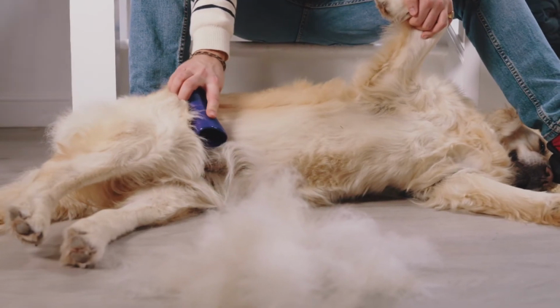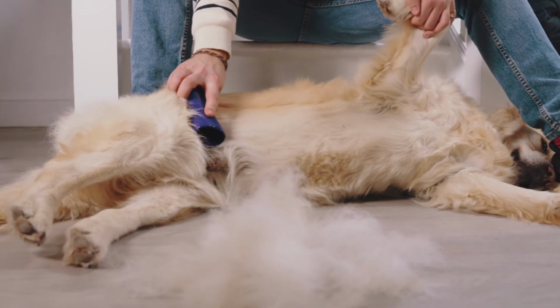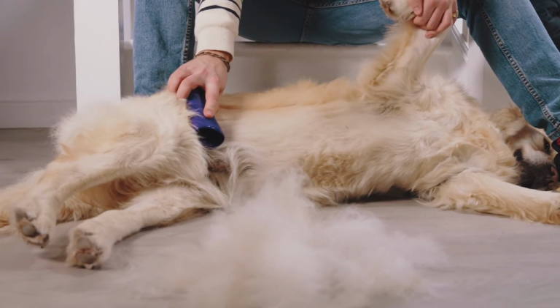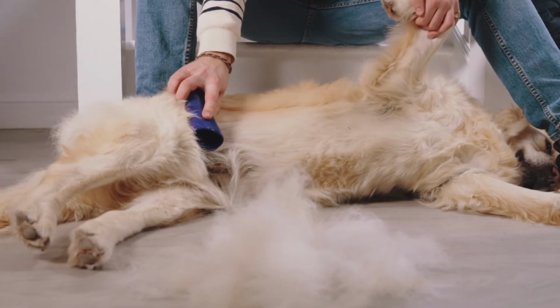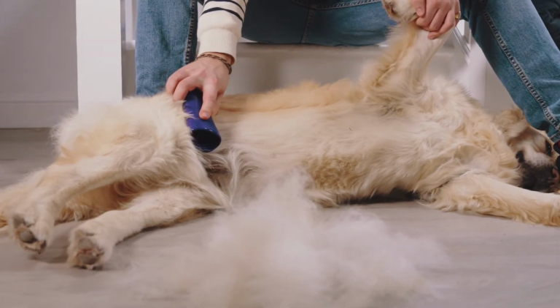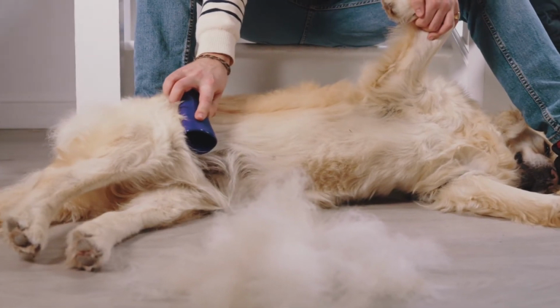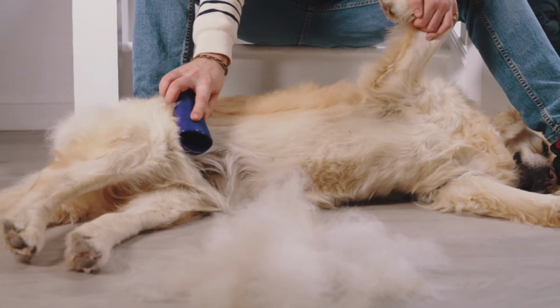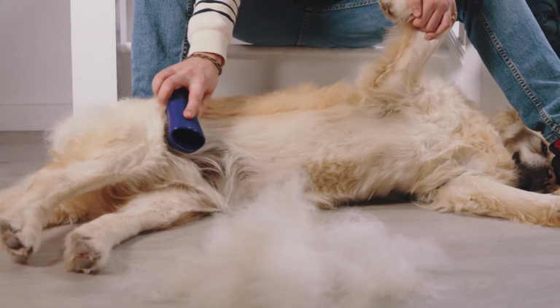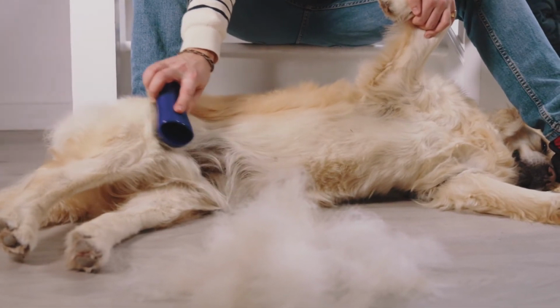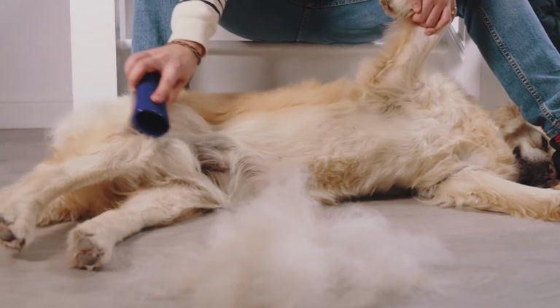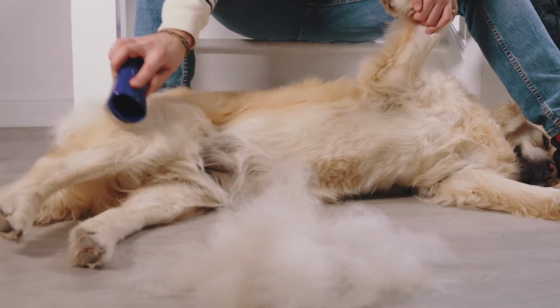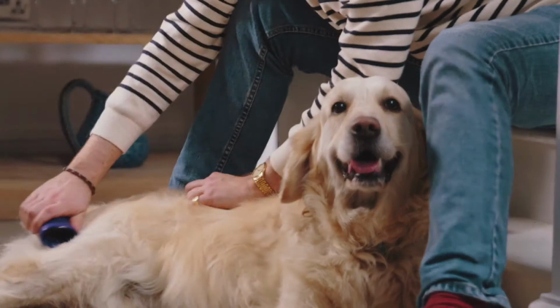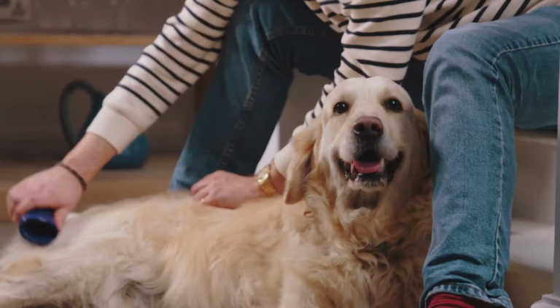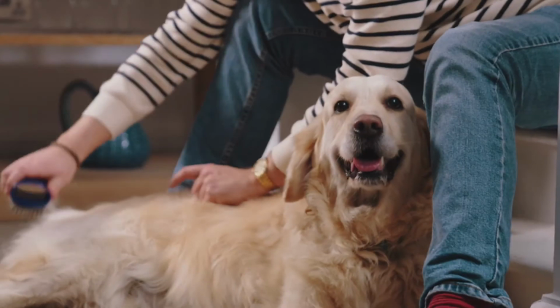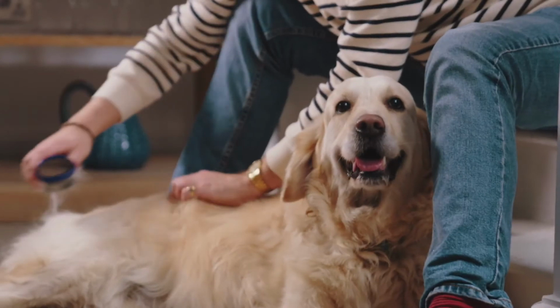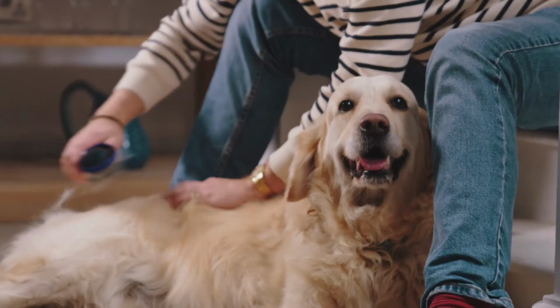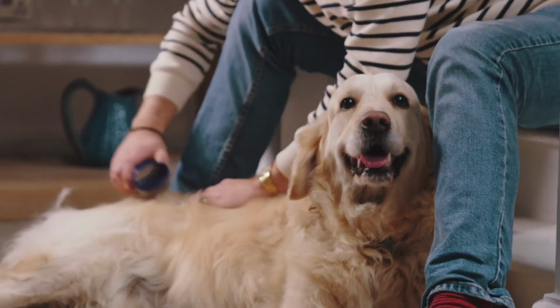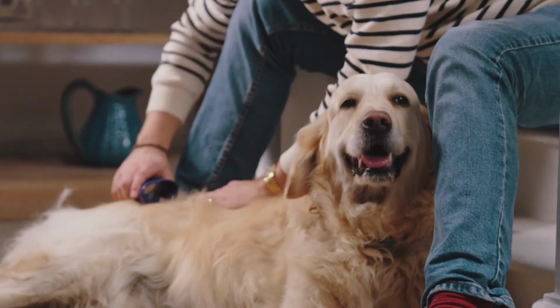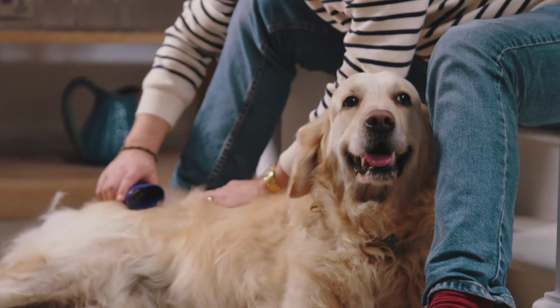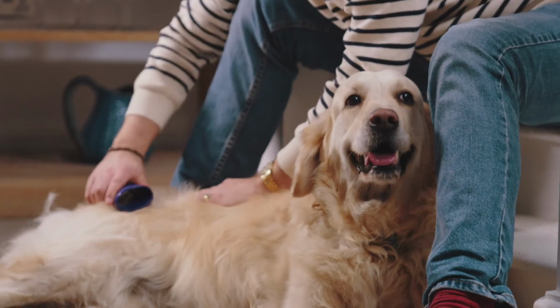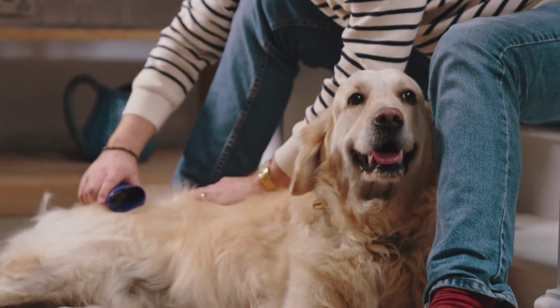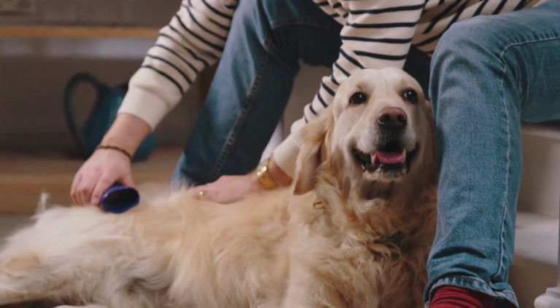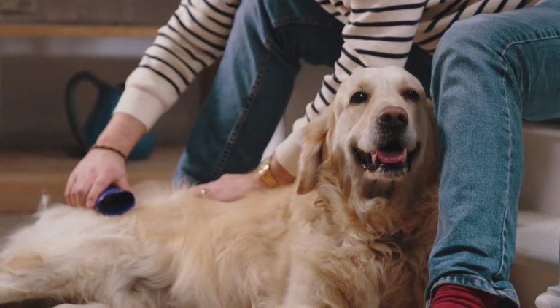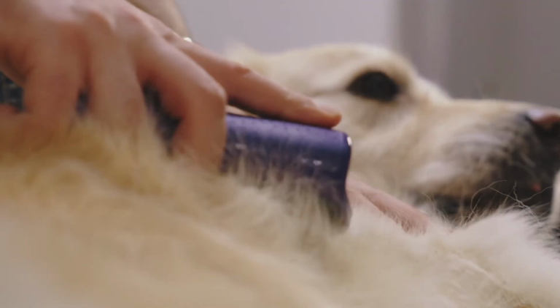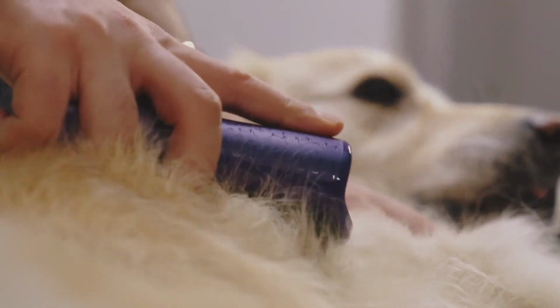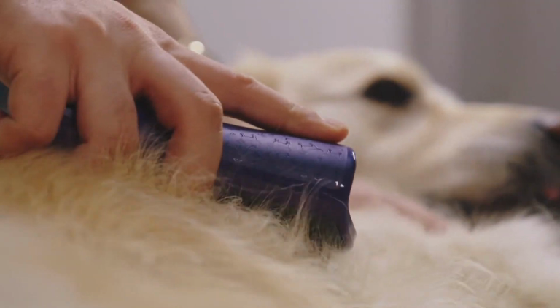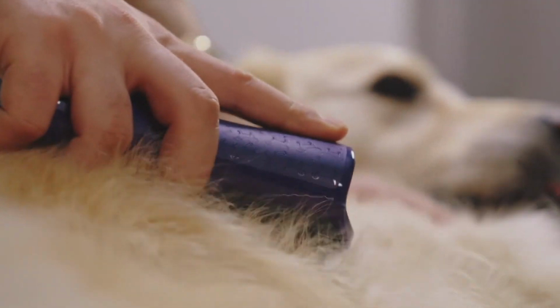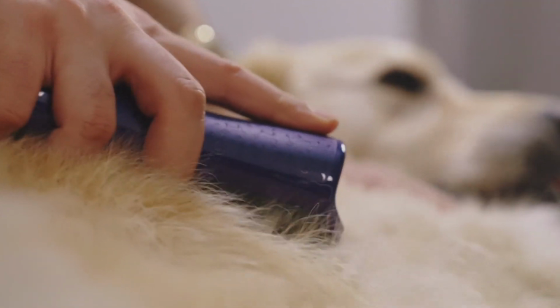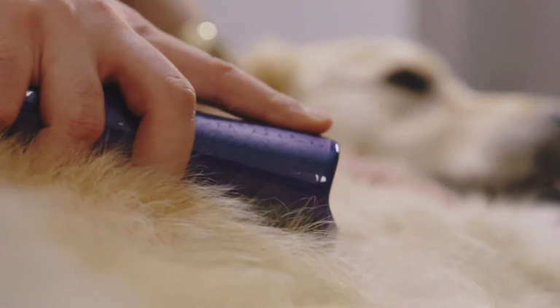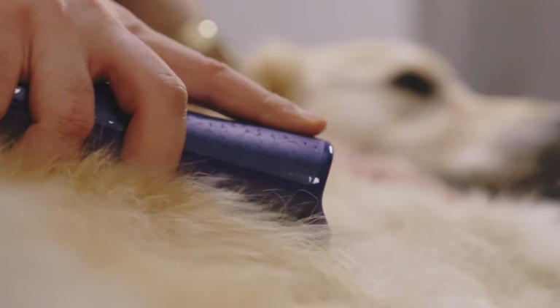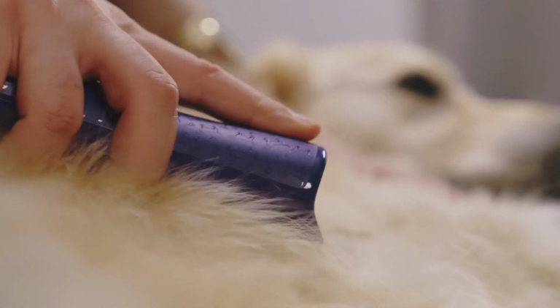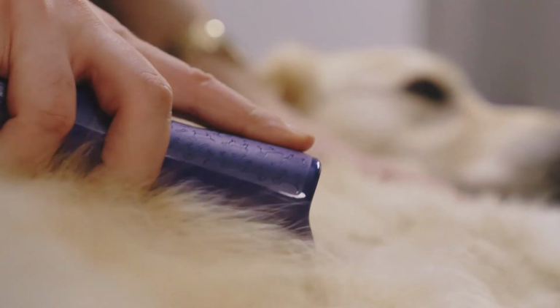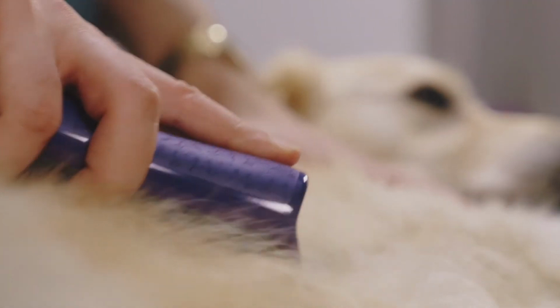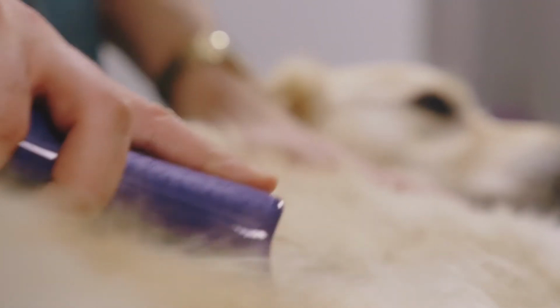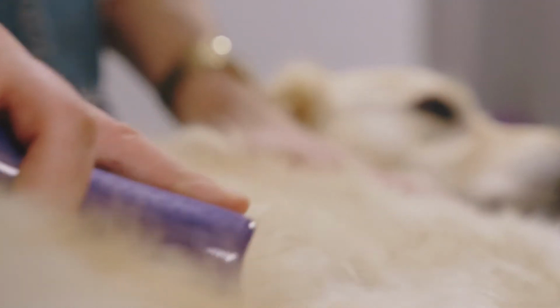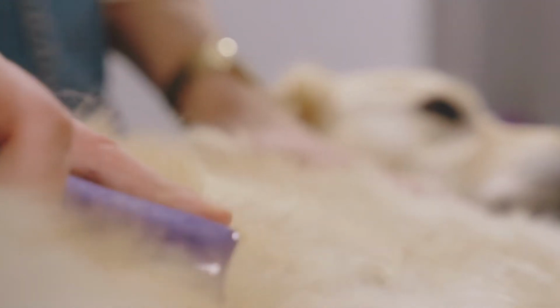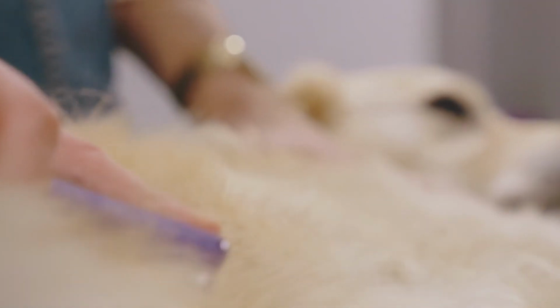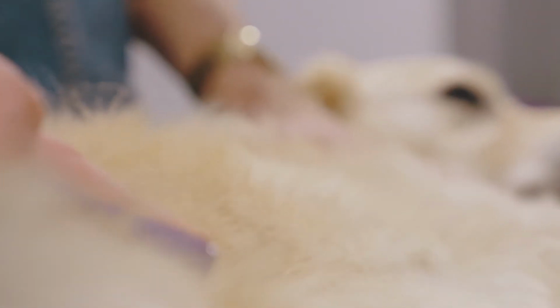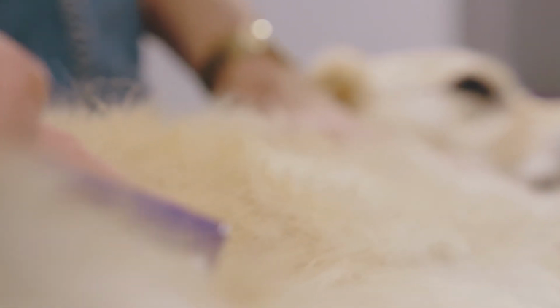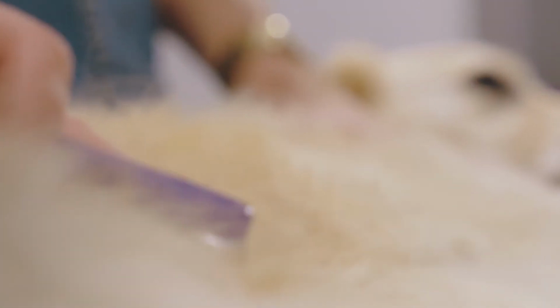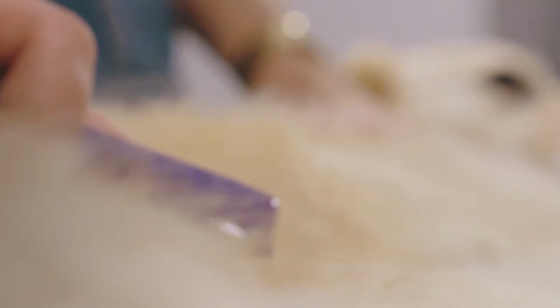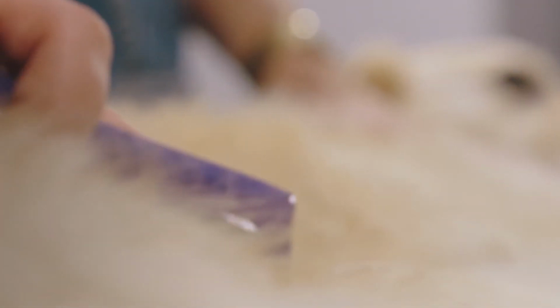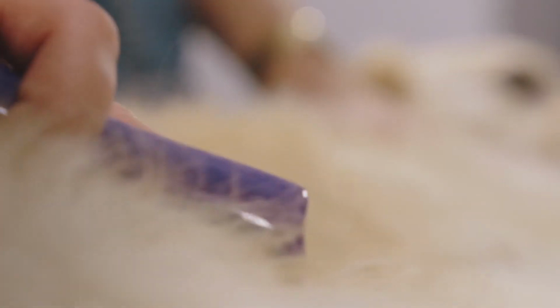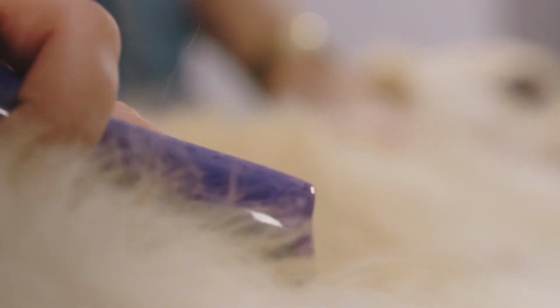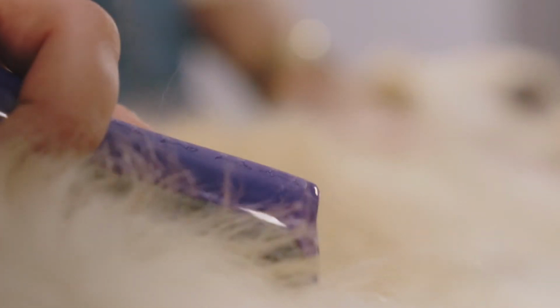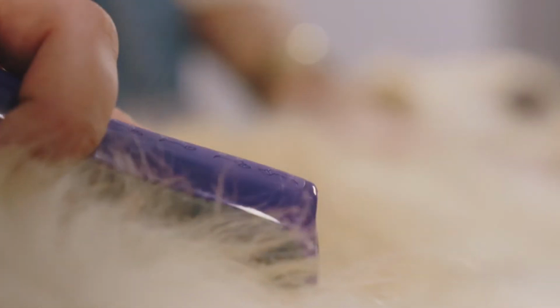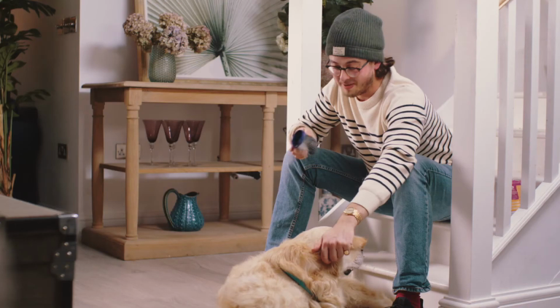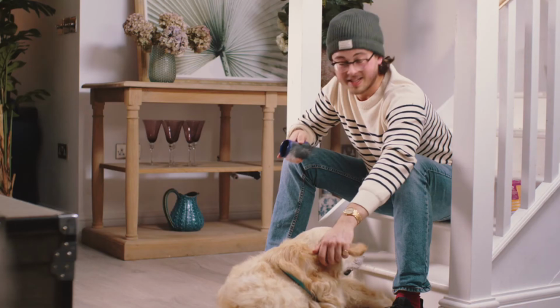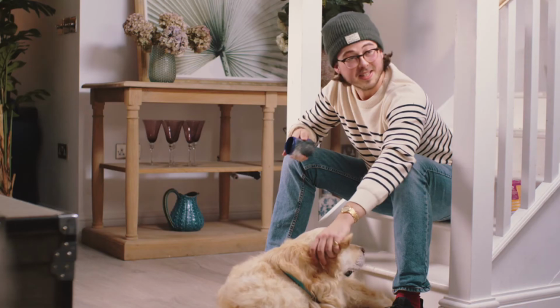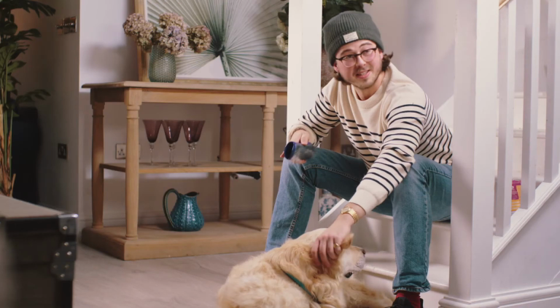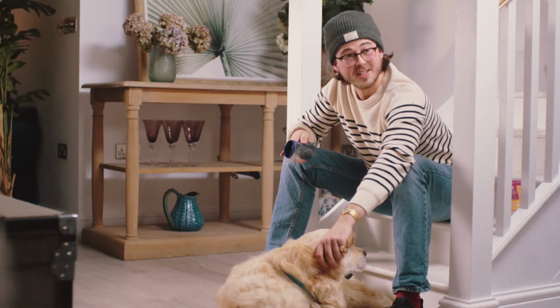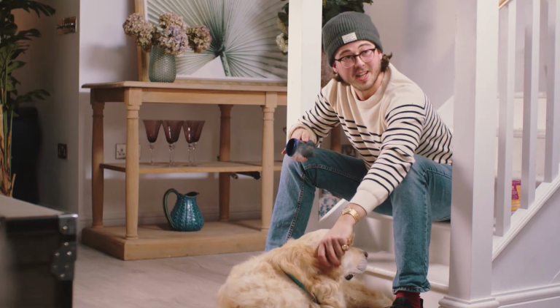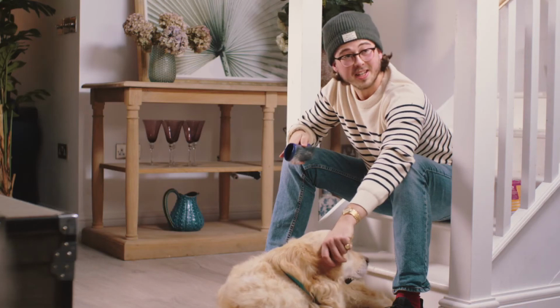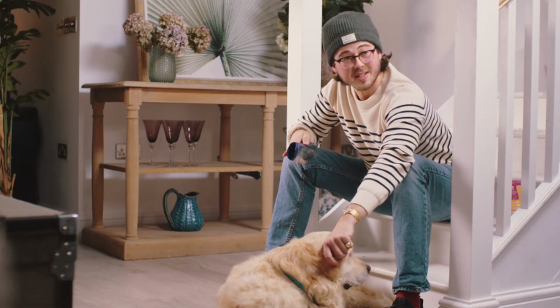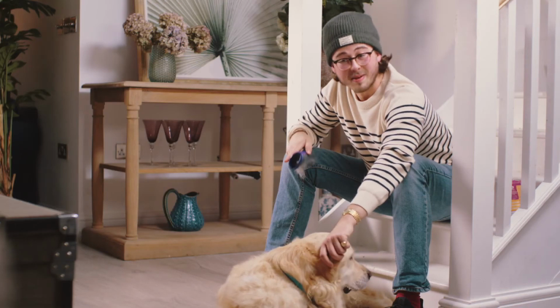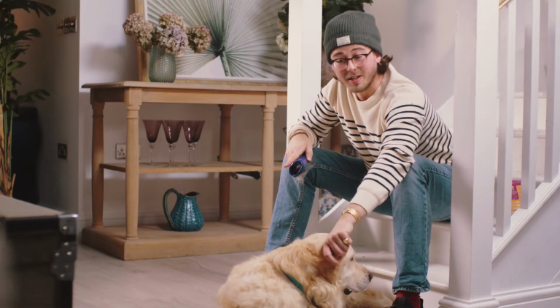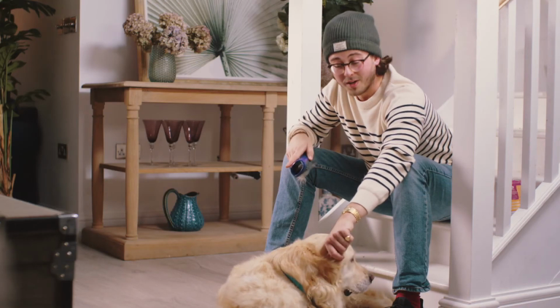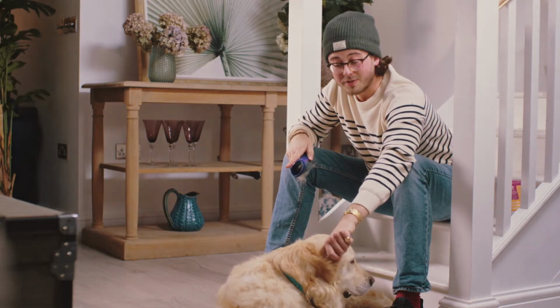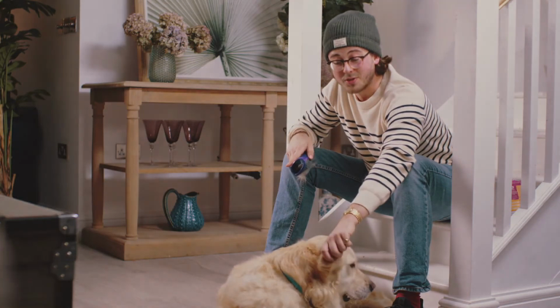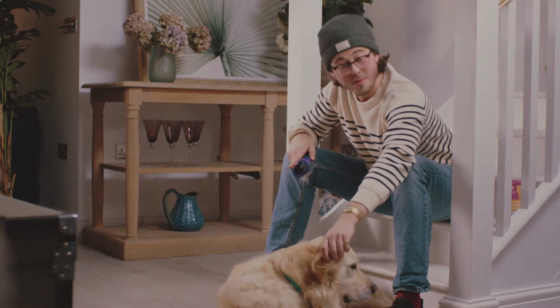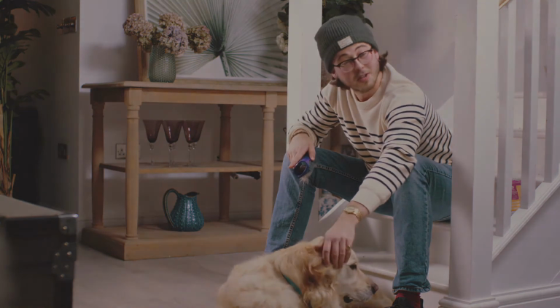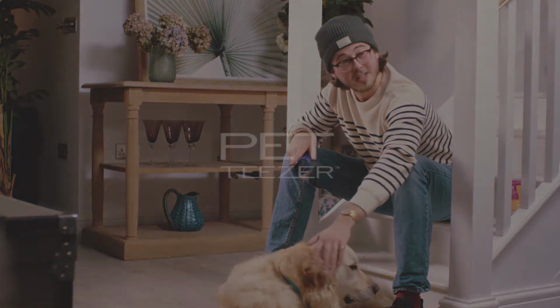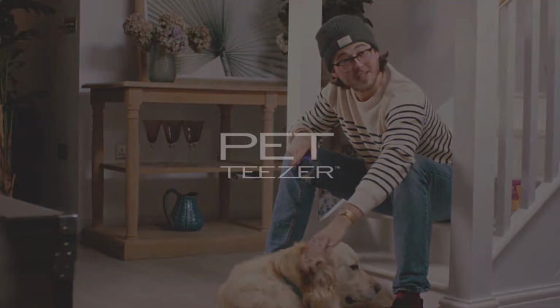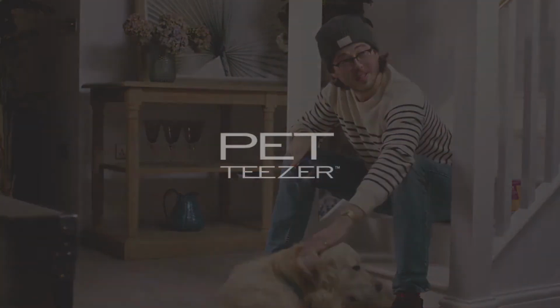Grooming your dog can inevitably be a bit of a boring task, especially when you've got to do it every day with a dog like Willow, but the Pepteaser de-shedder has made life so much easier.